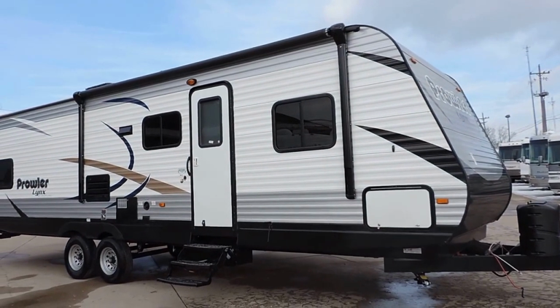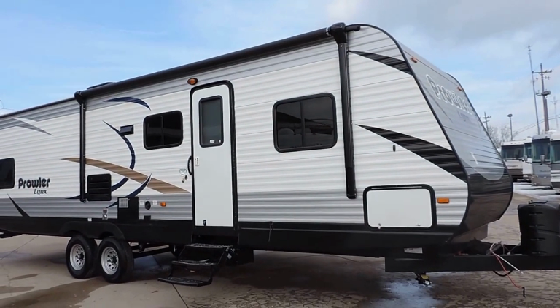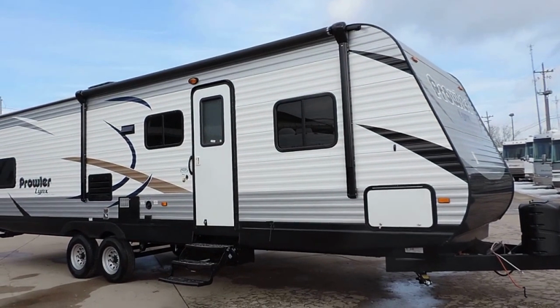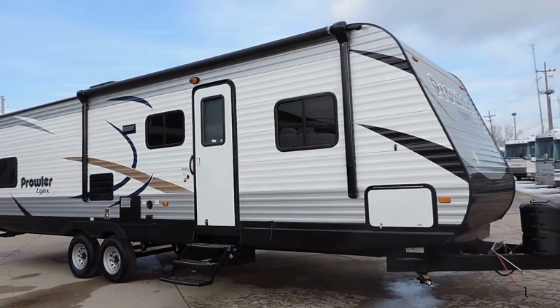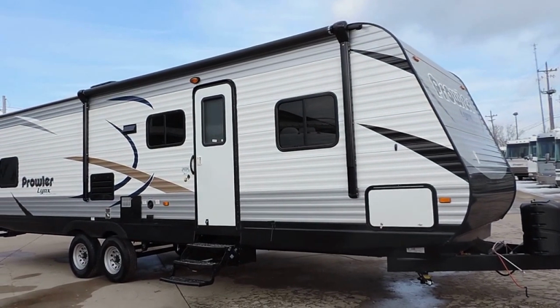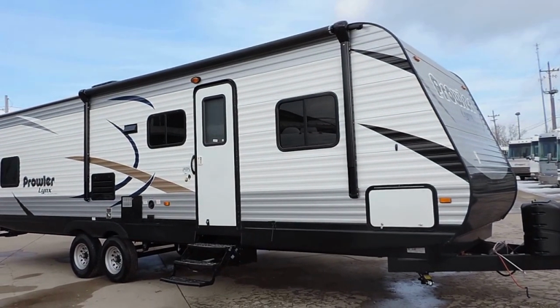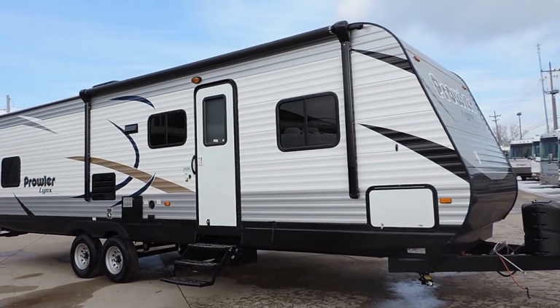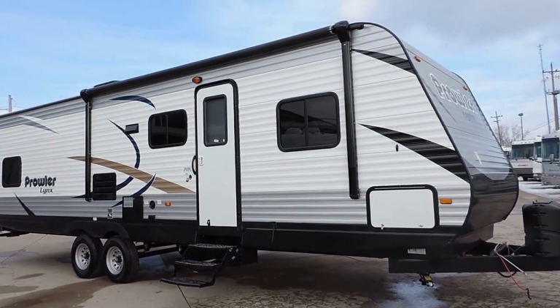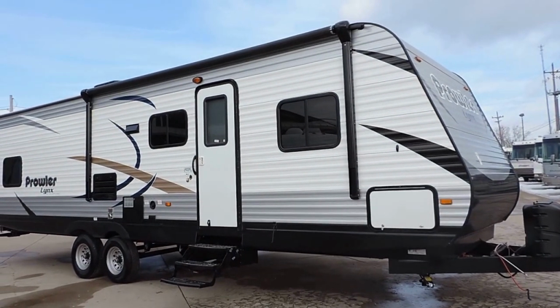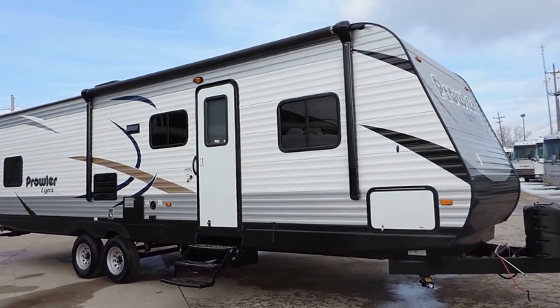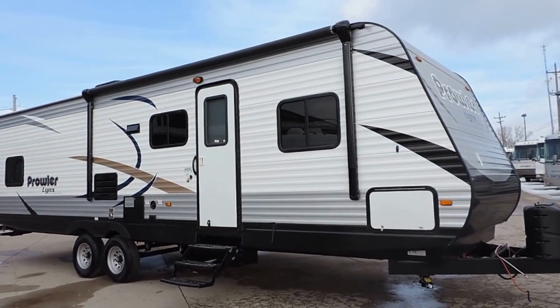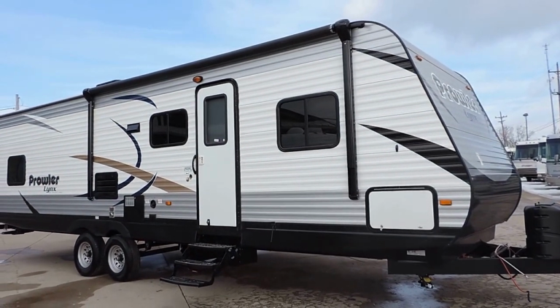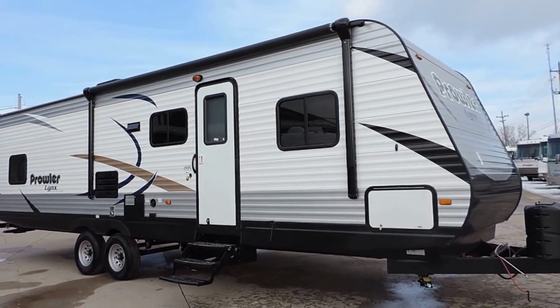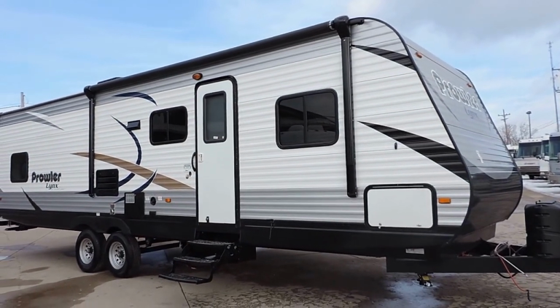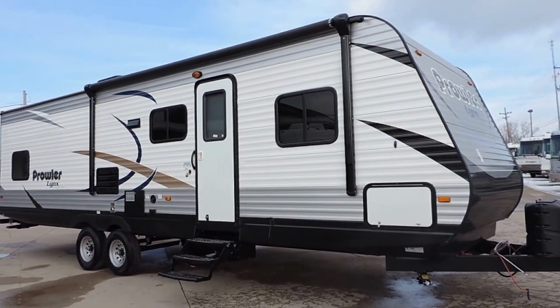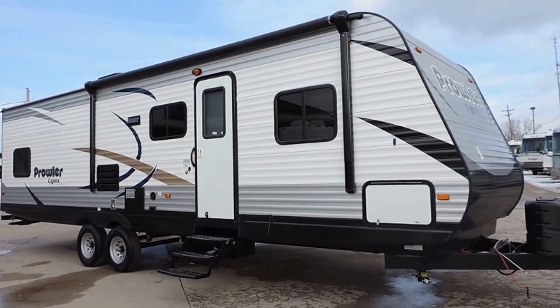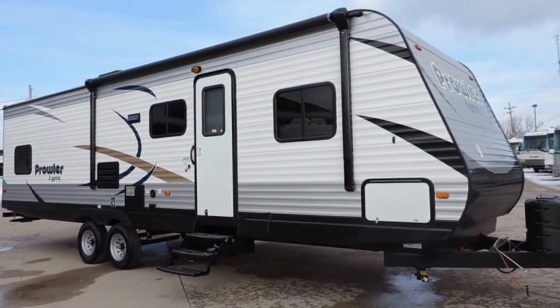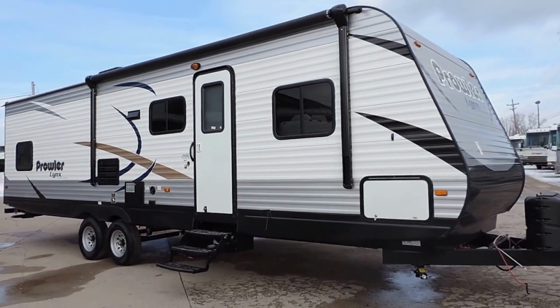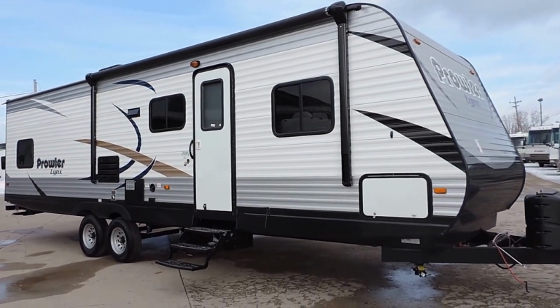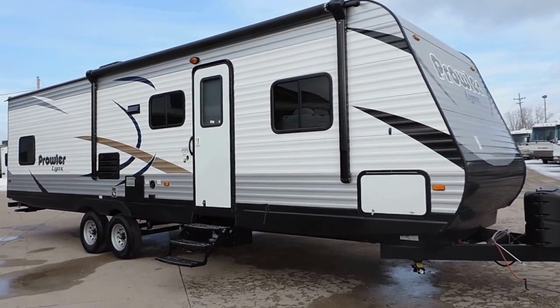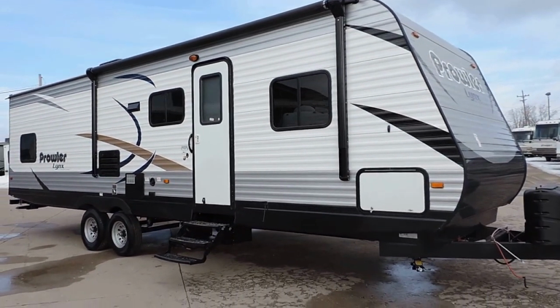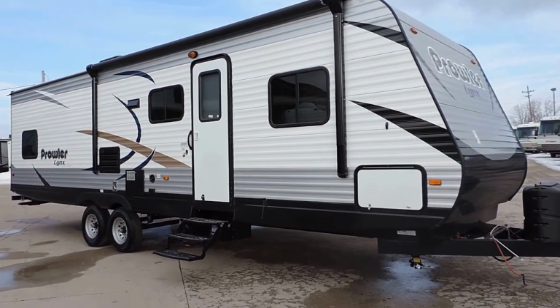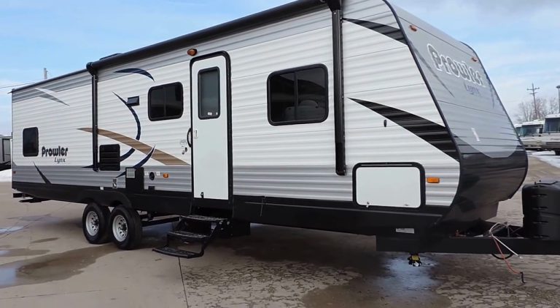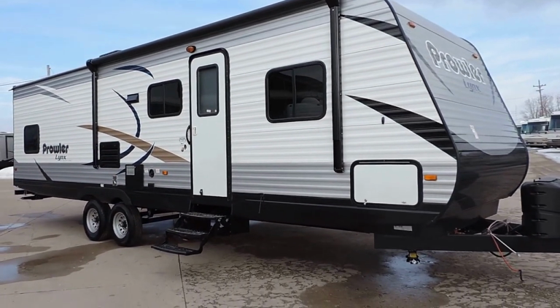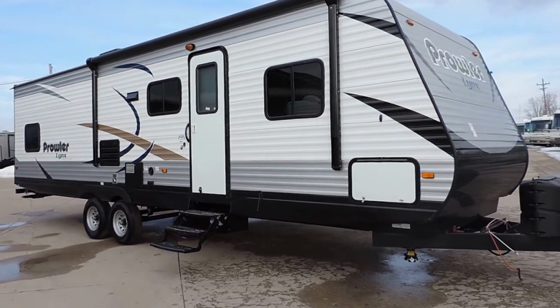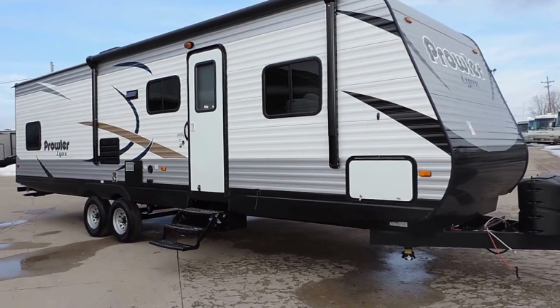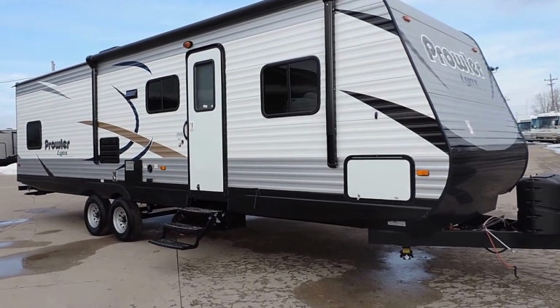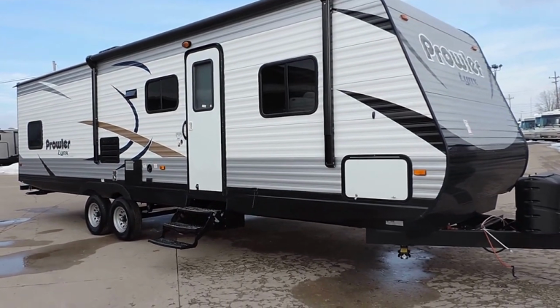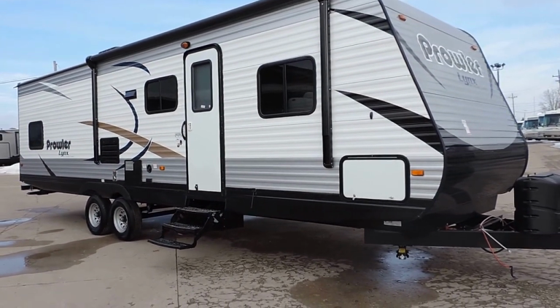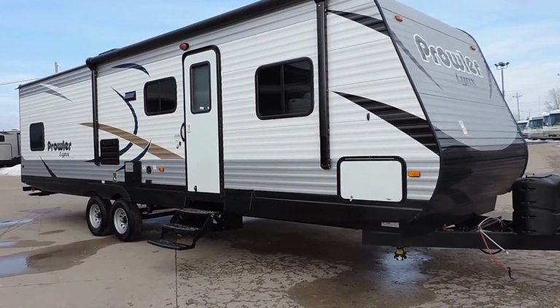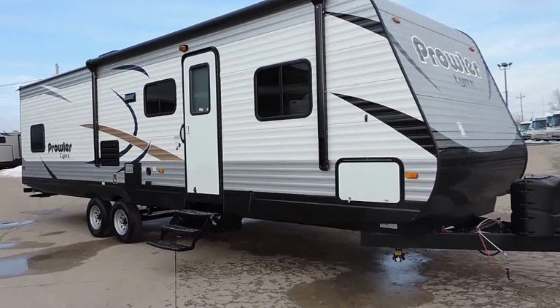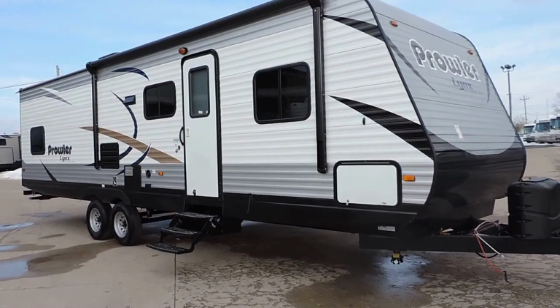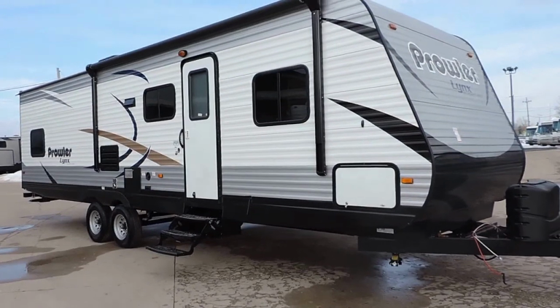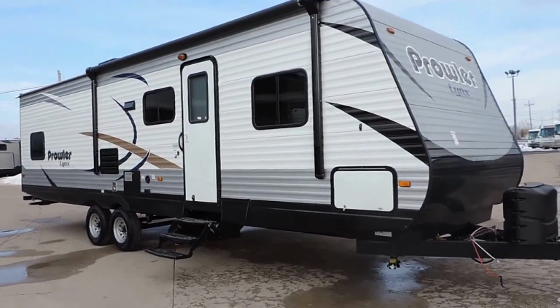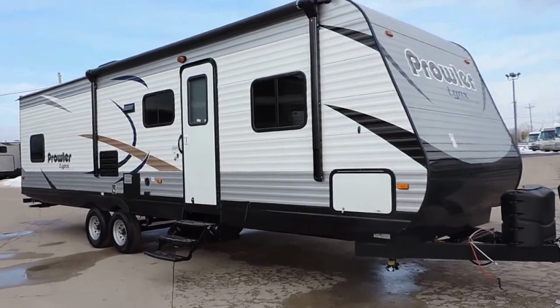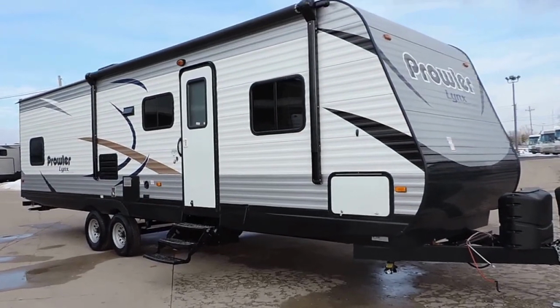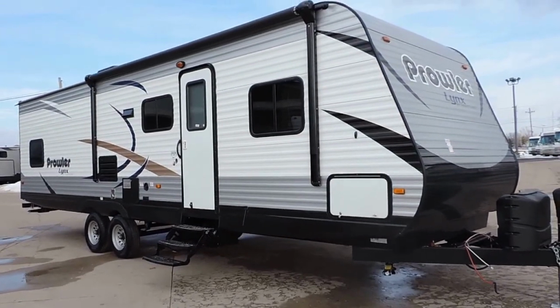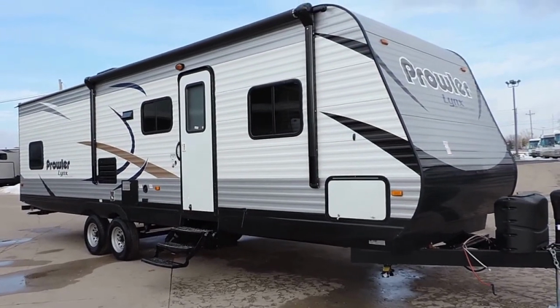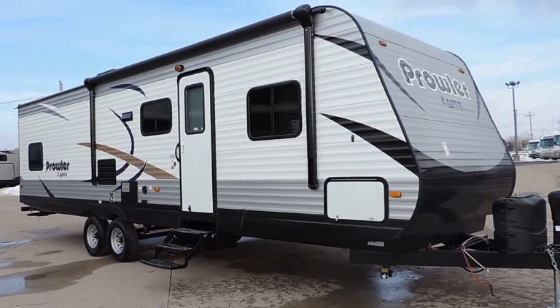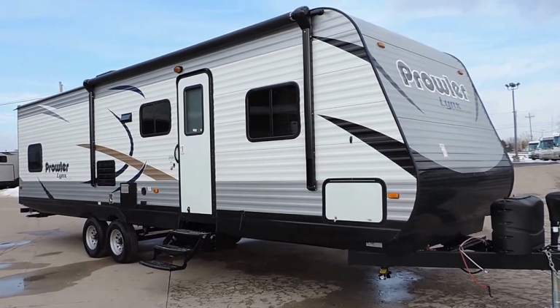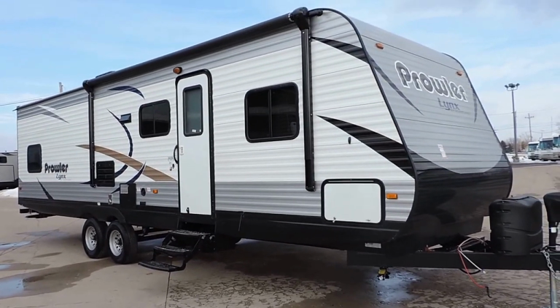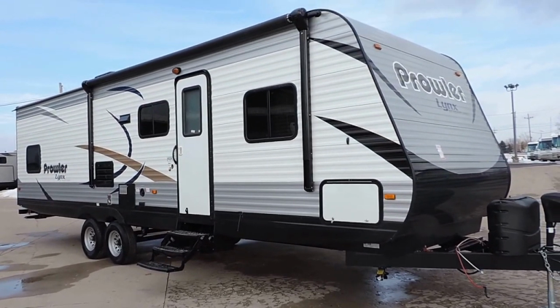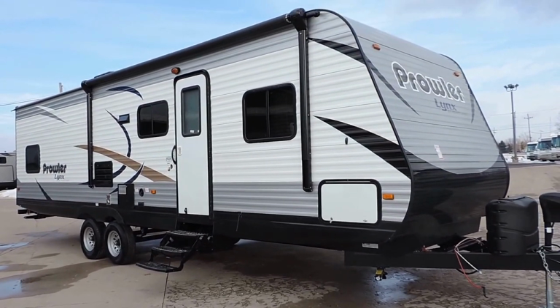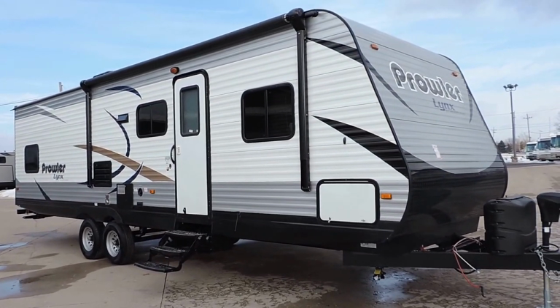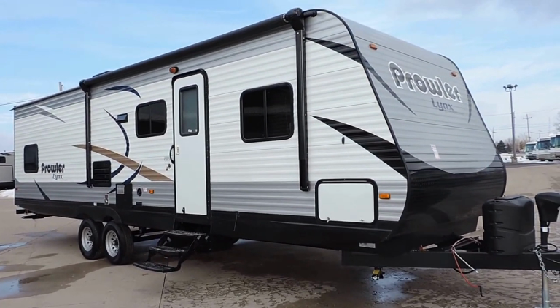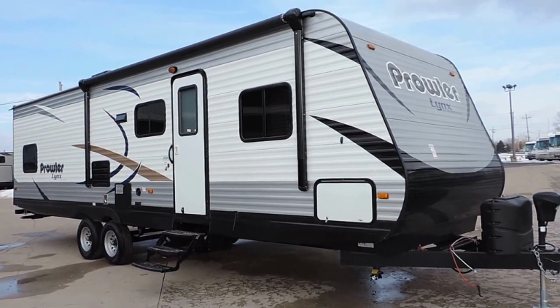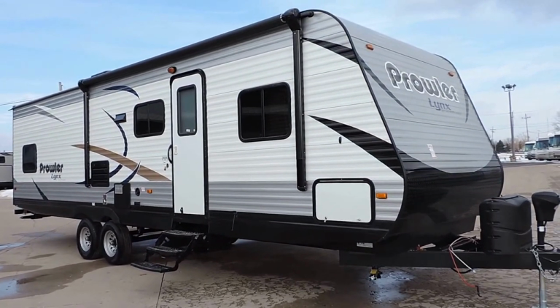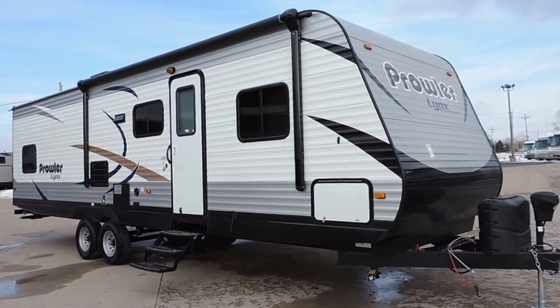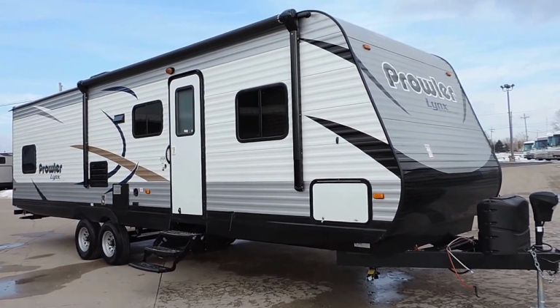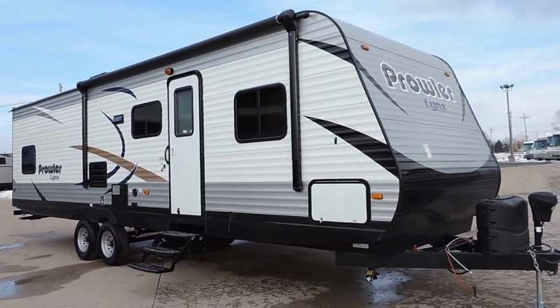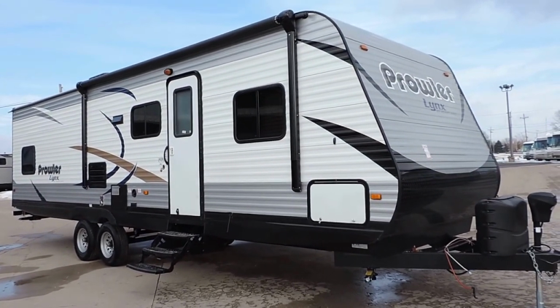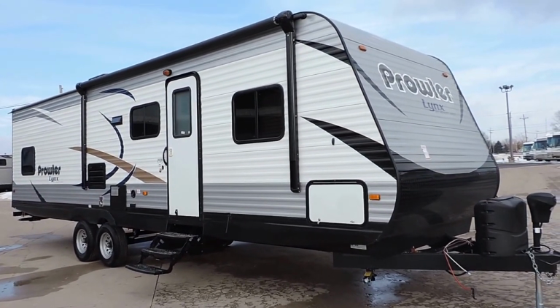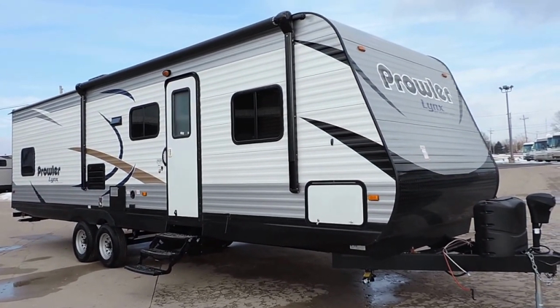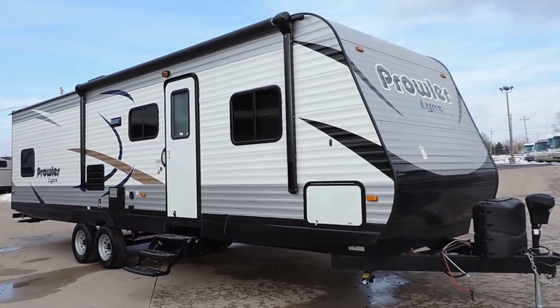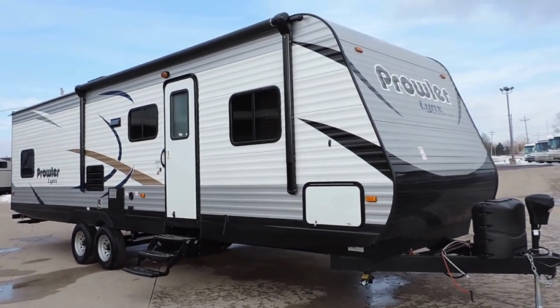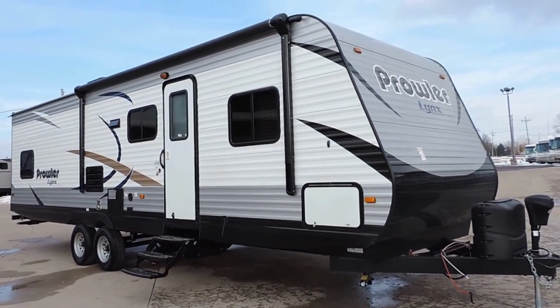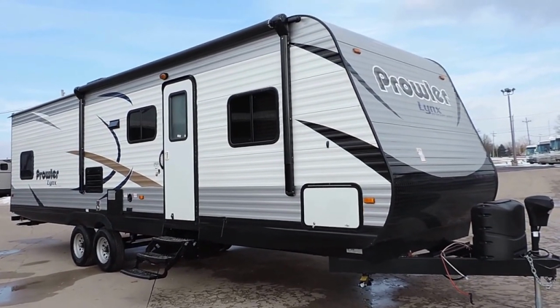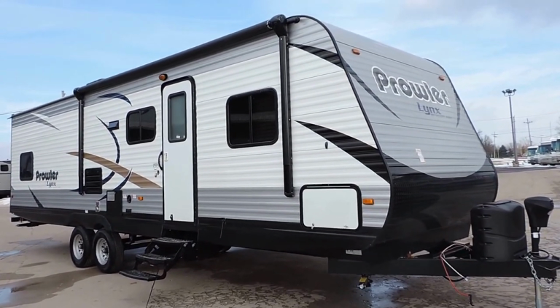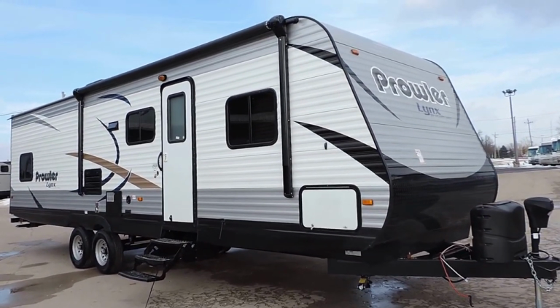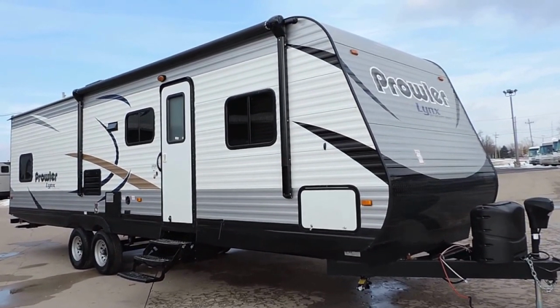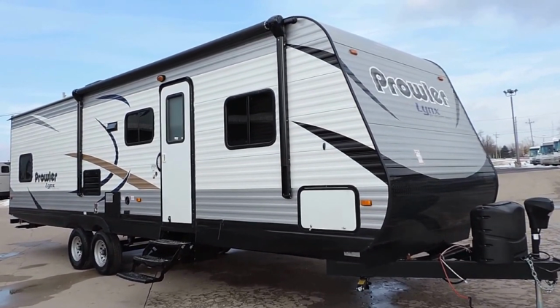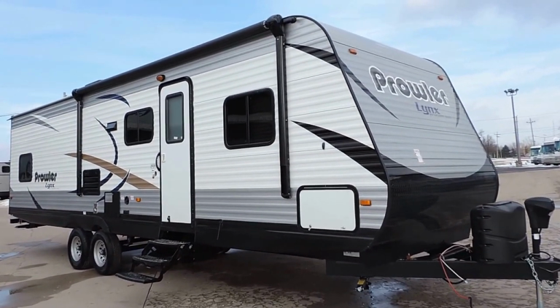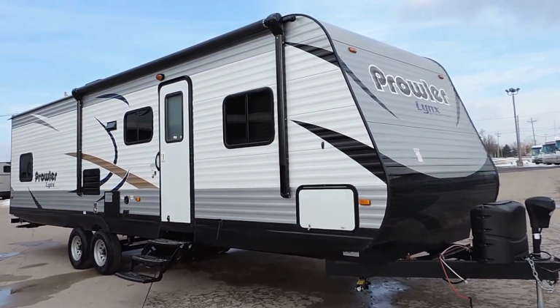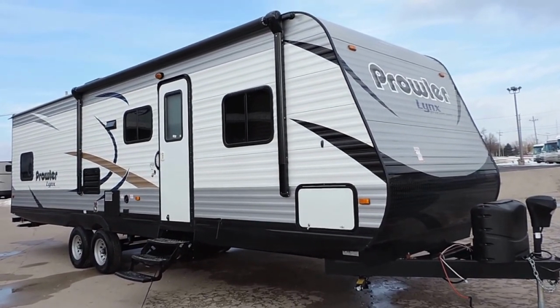Welcome to Zoomers RV. Today we have a brand new 2015 Heartland Prowler Lynx 30LX.